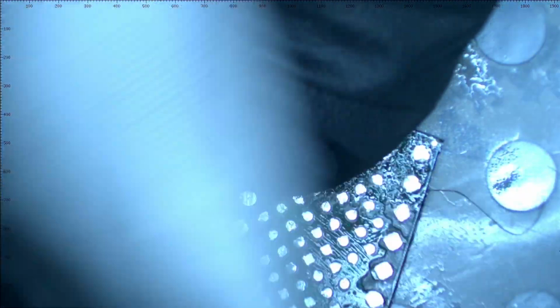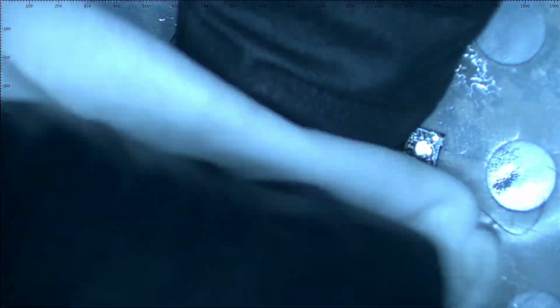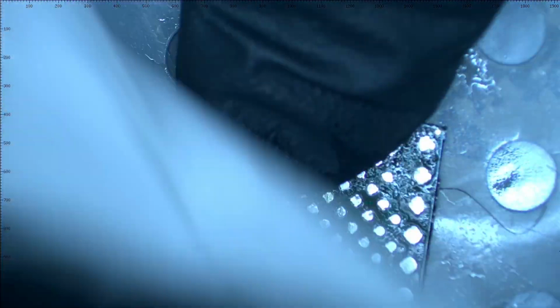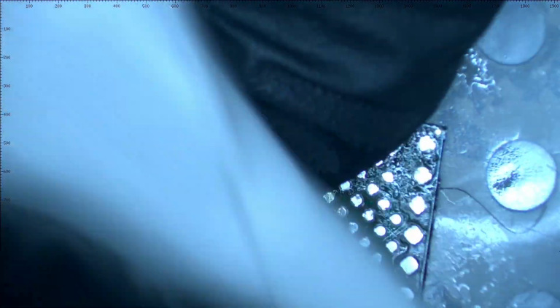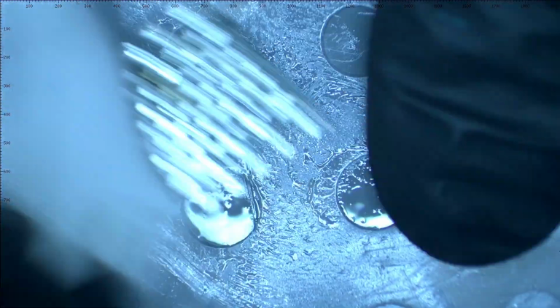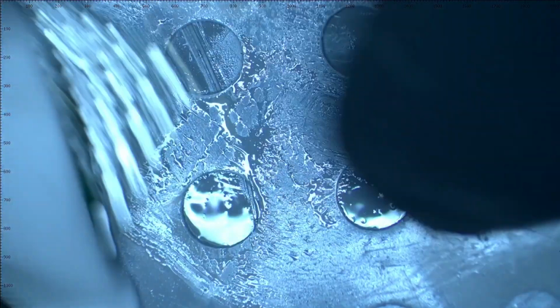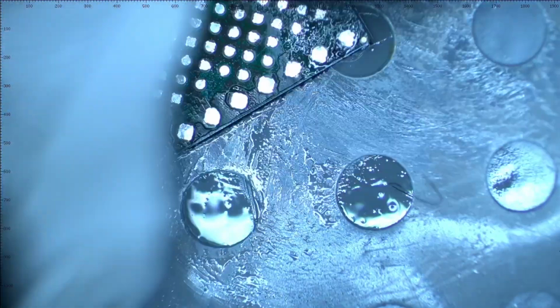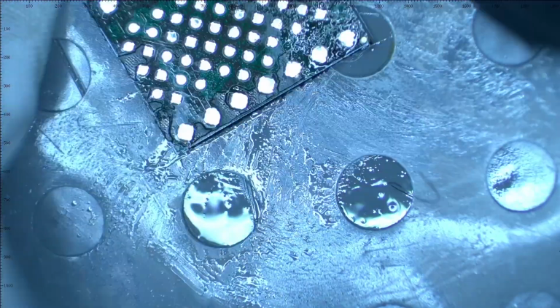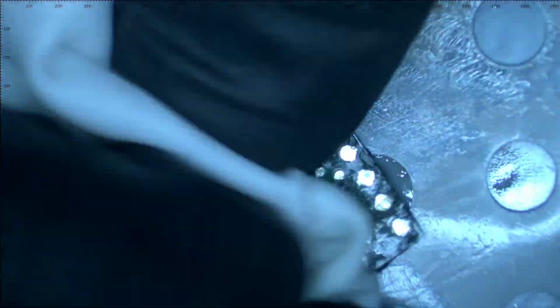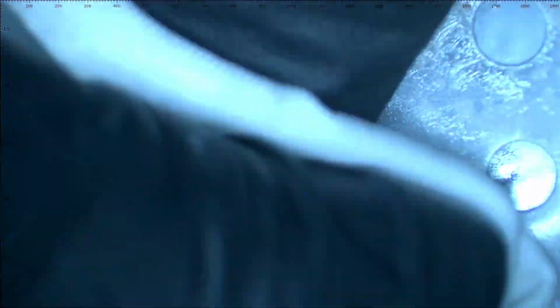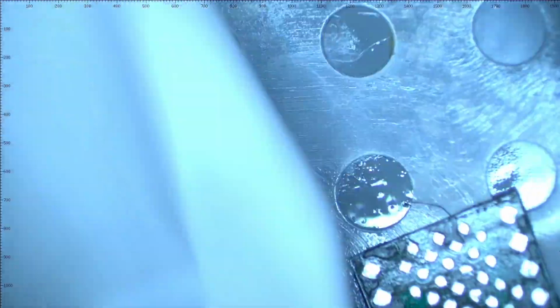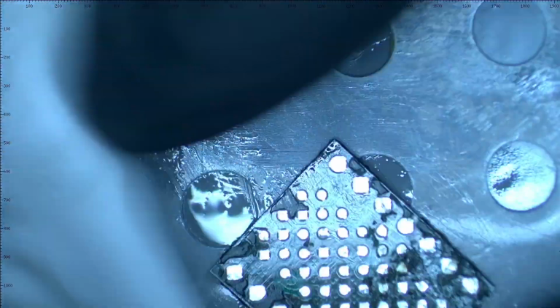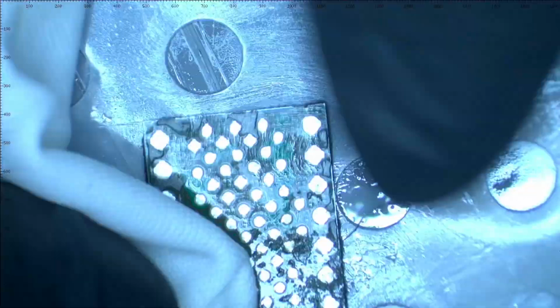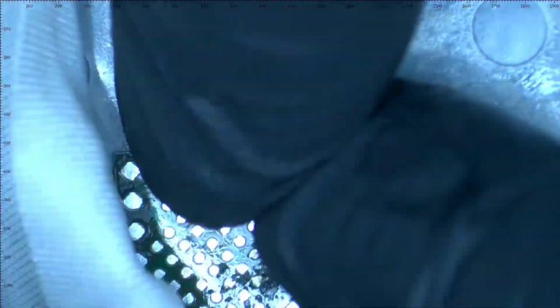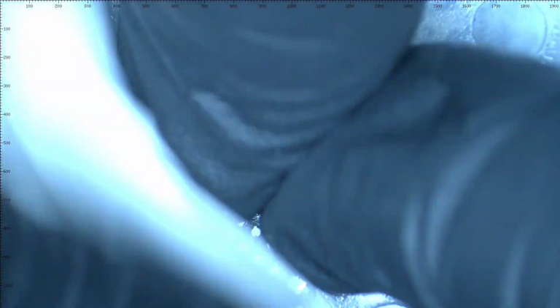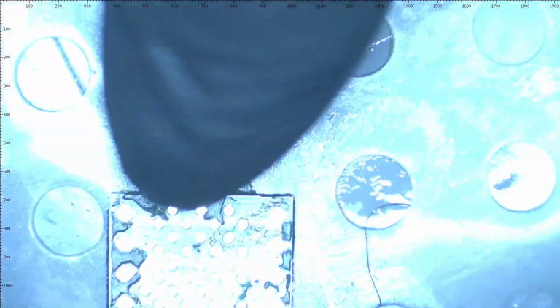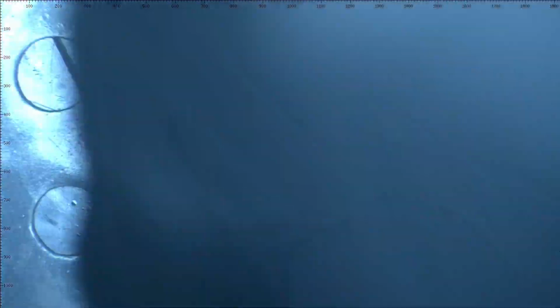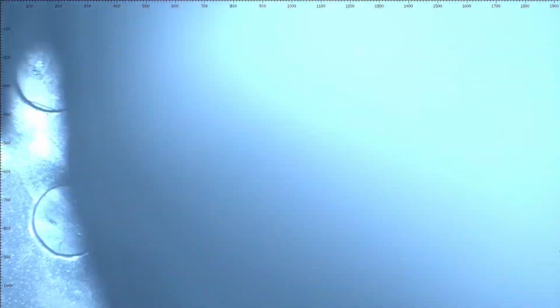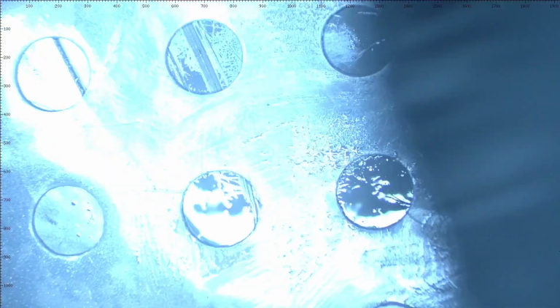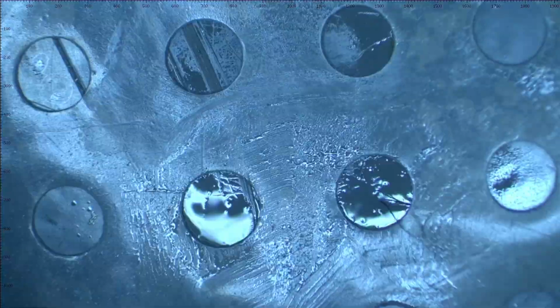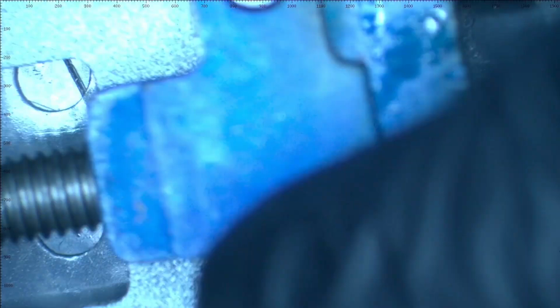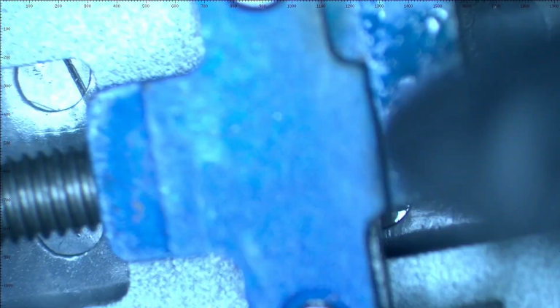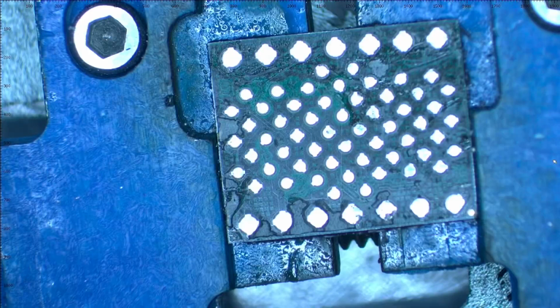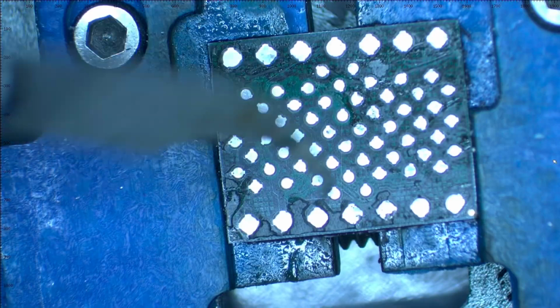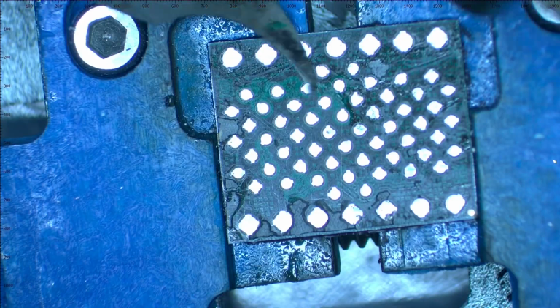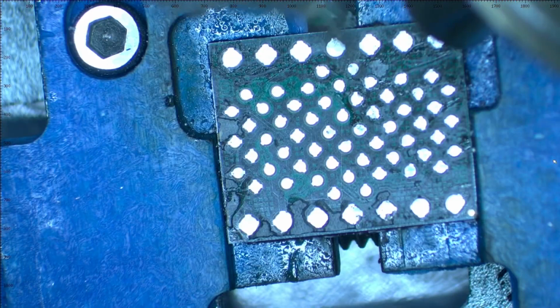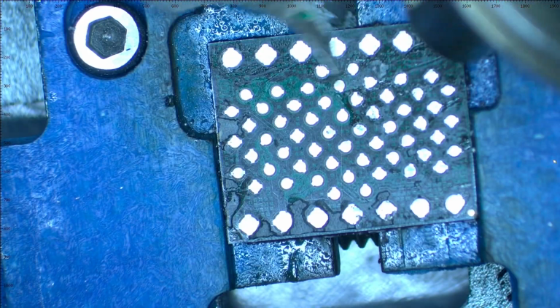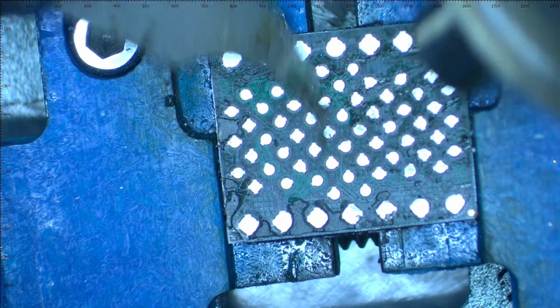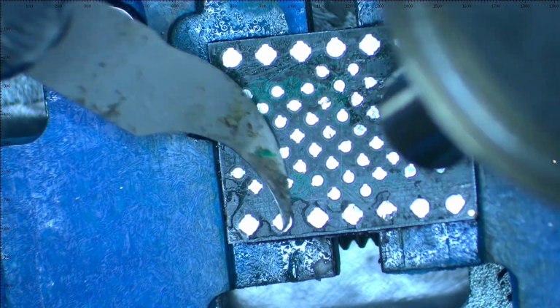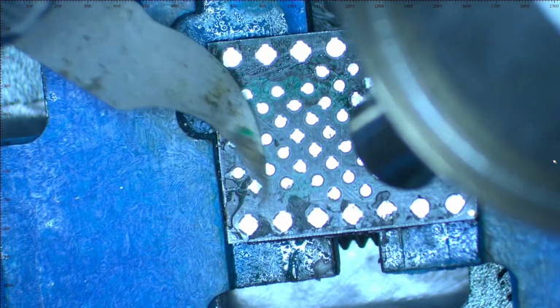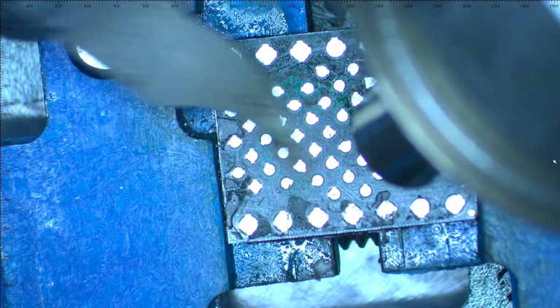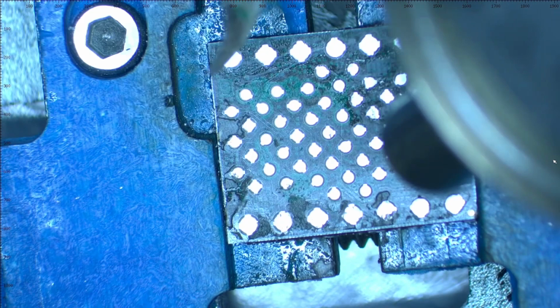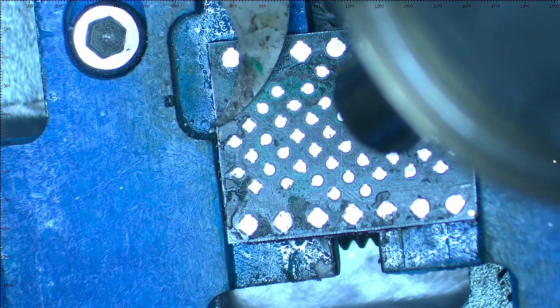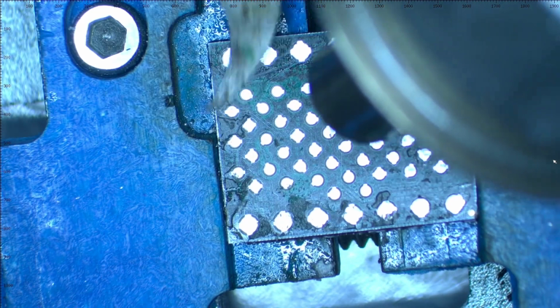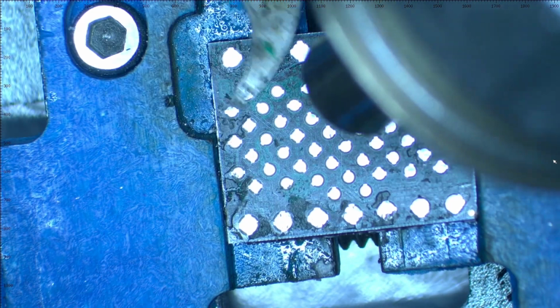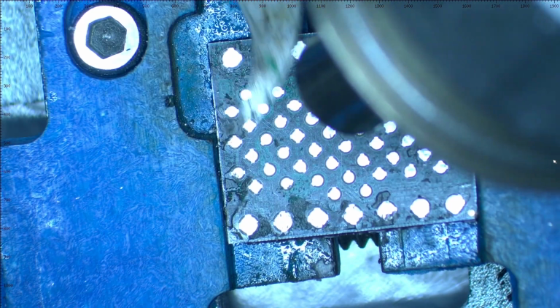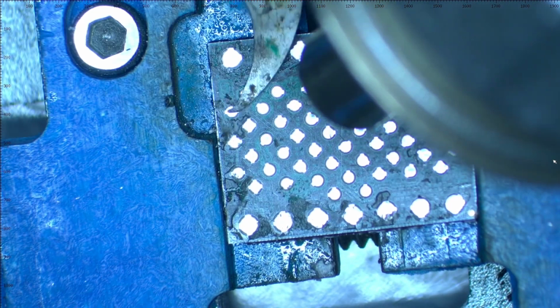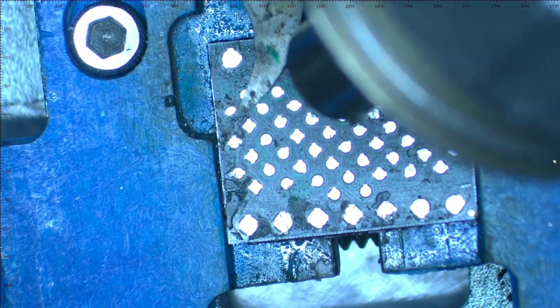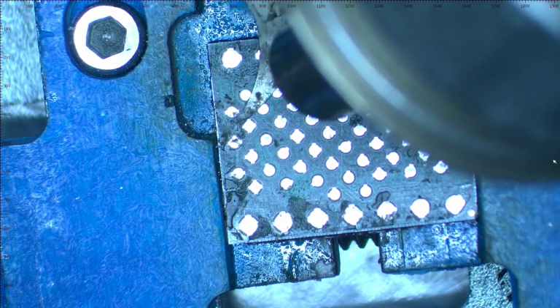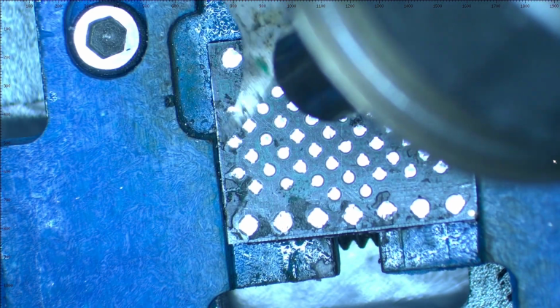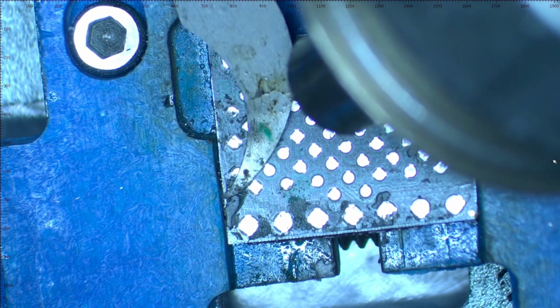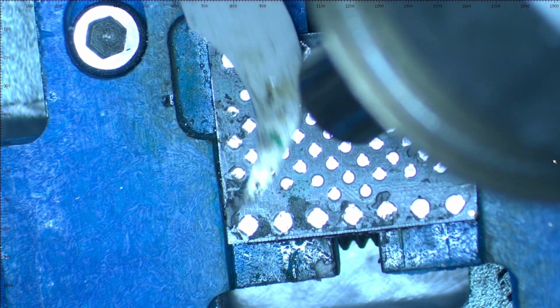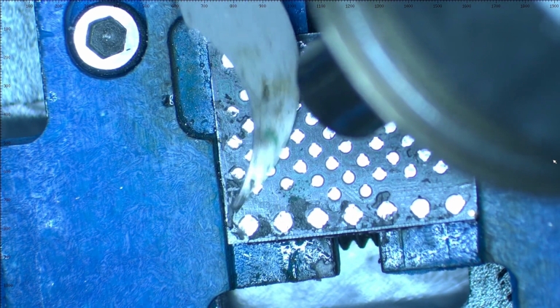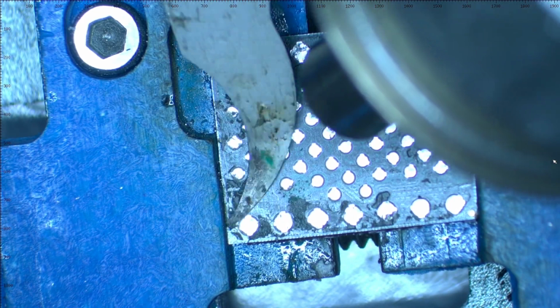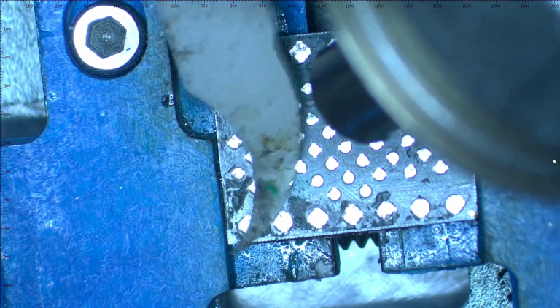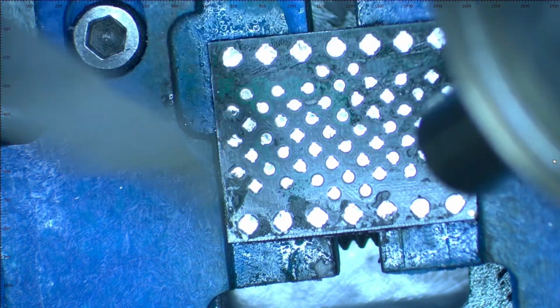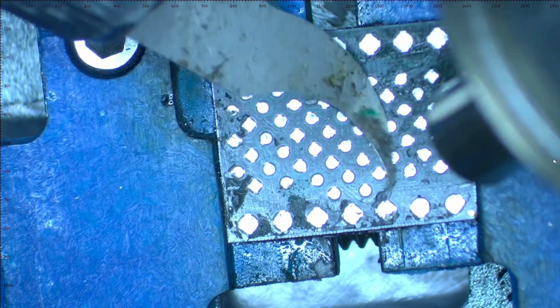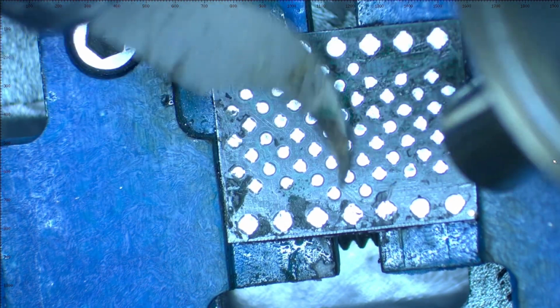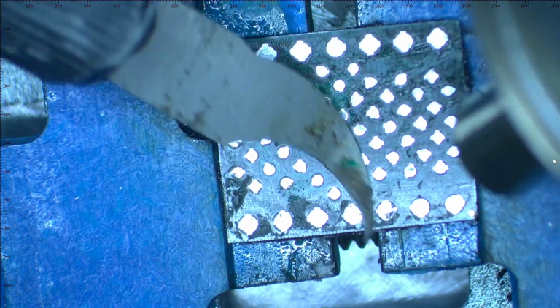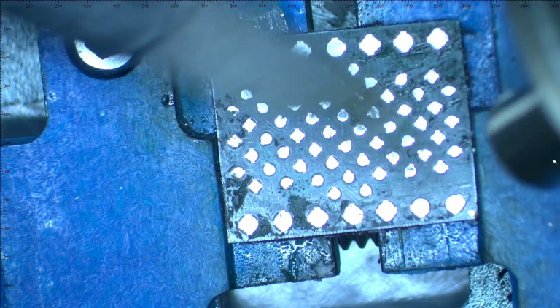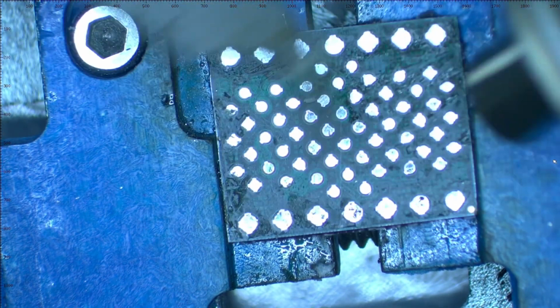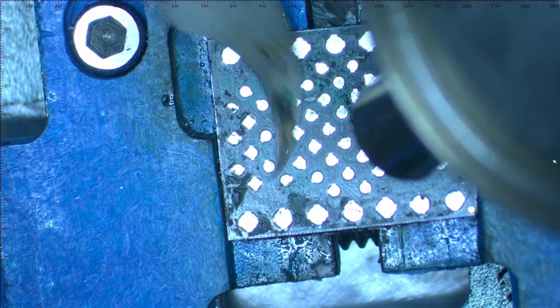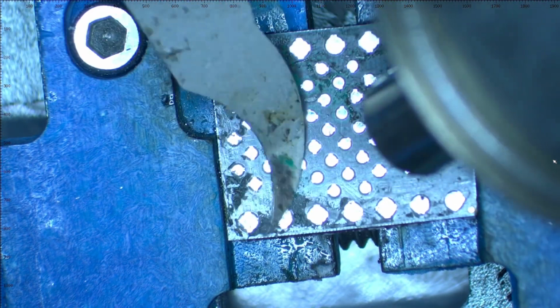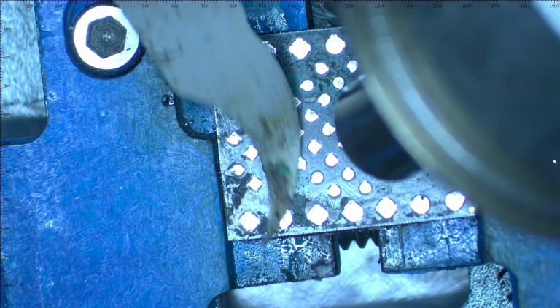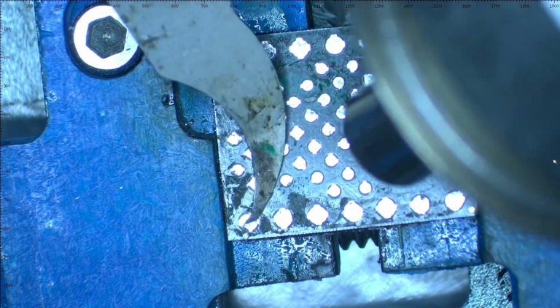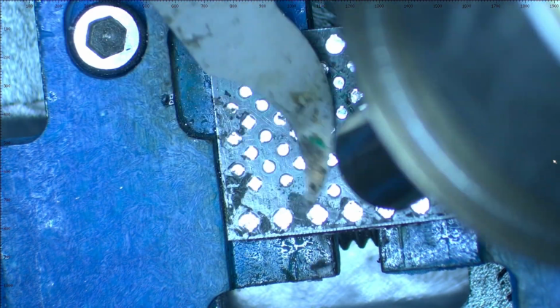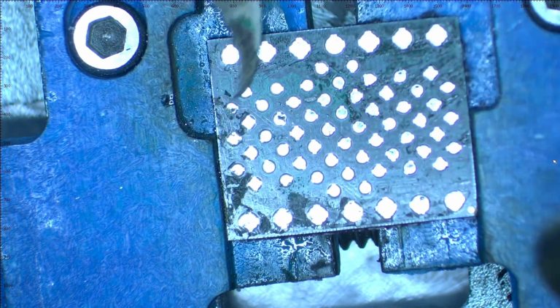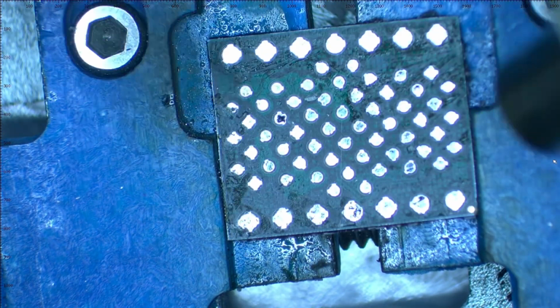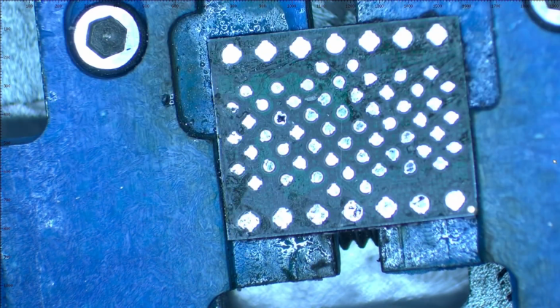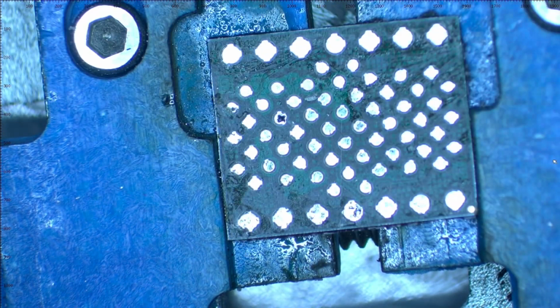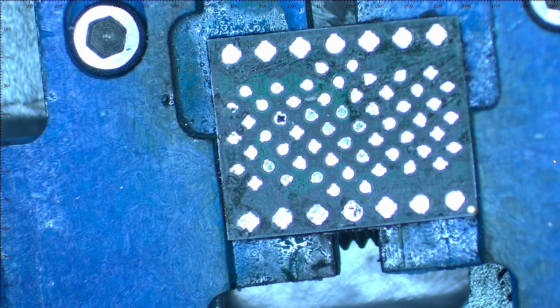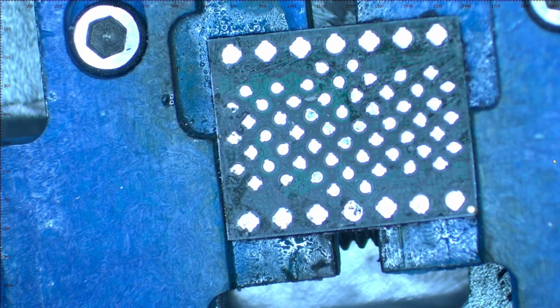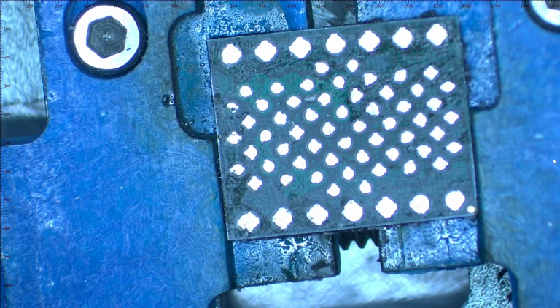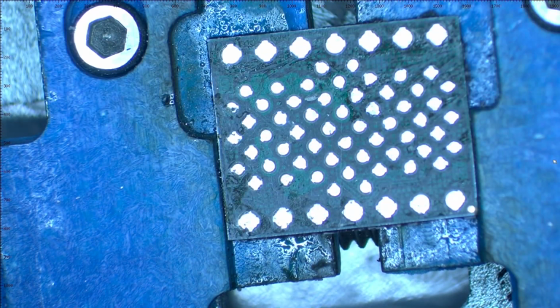The next step is to remove the underfill from the NAND by applying heat at 200 degrees Celsius and gently removing it with a prying tool.